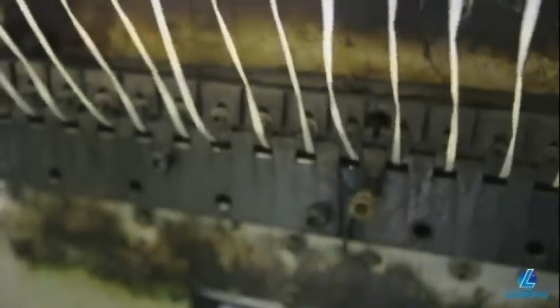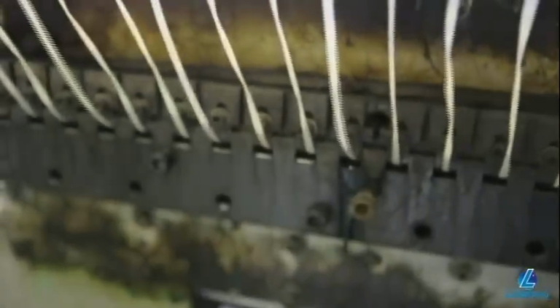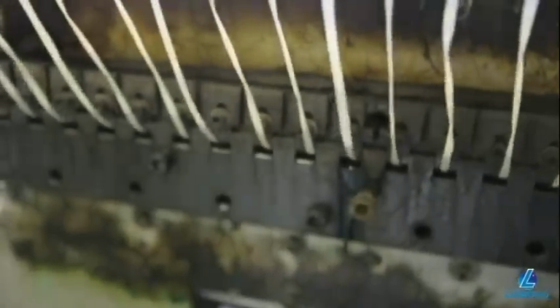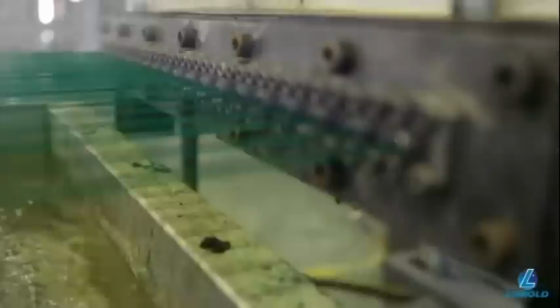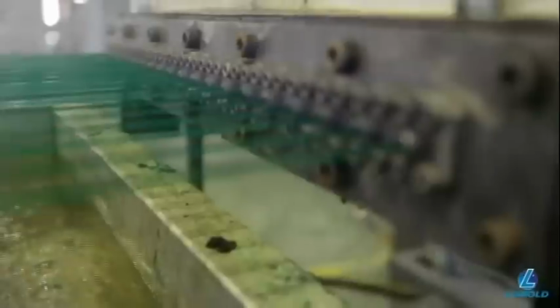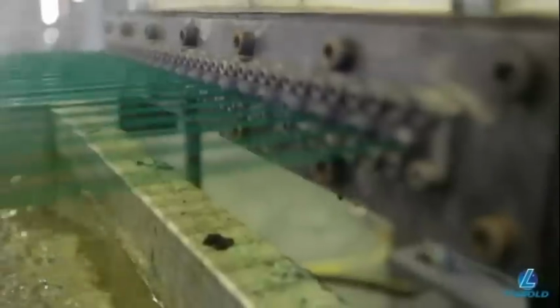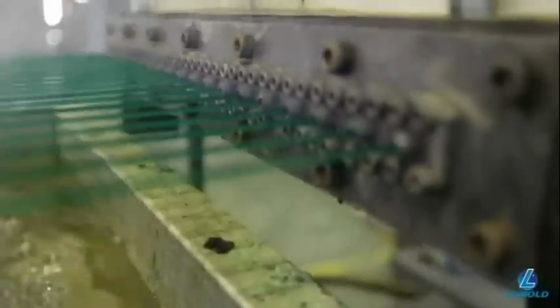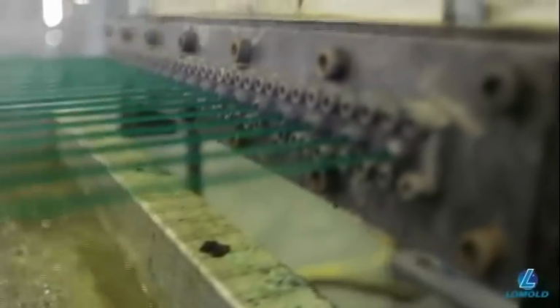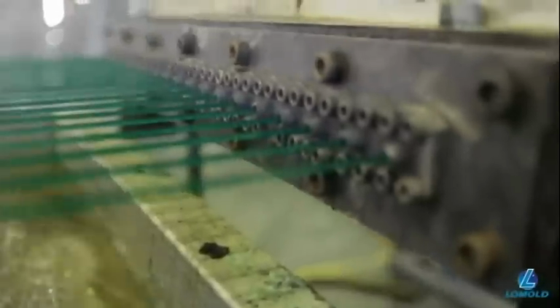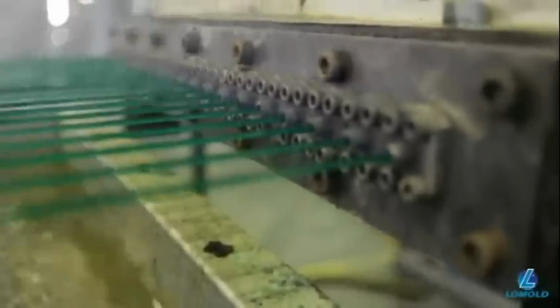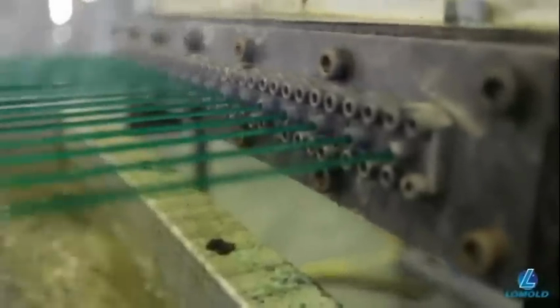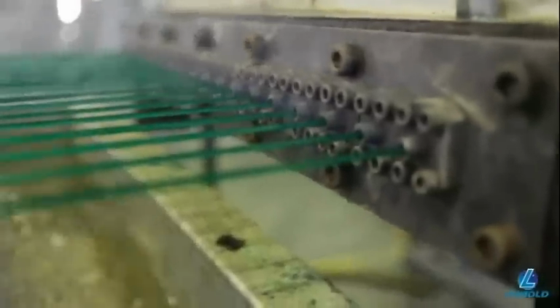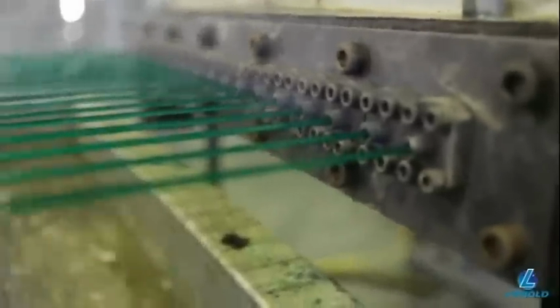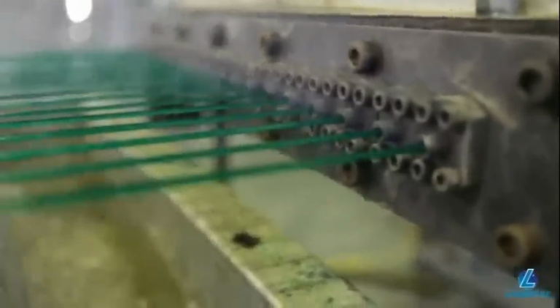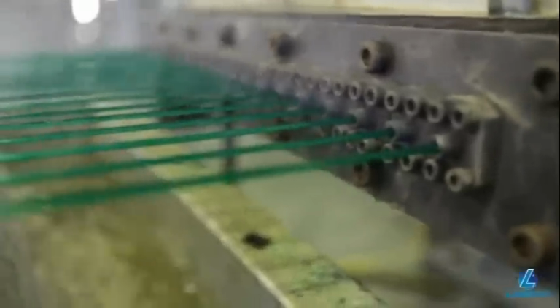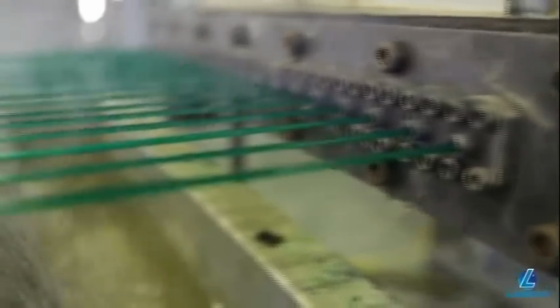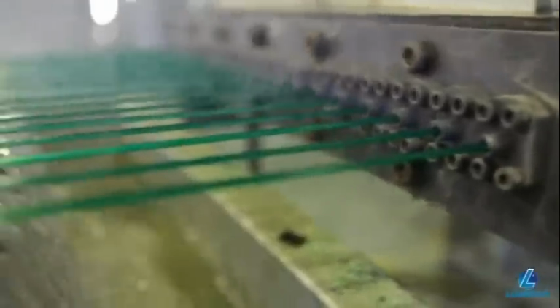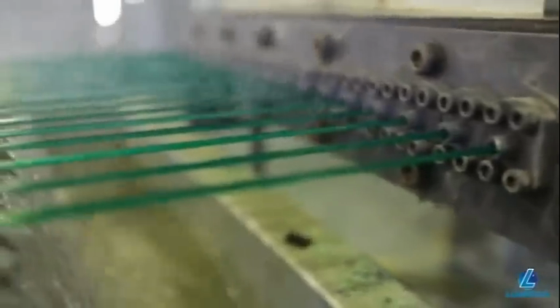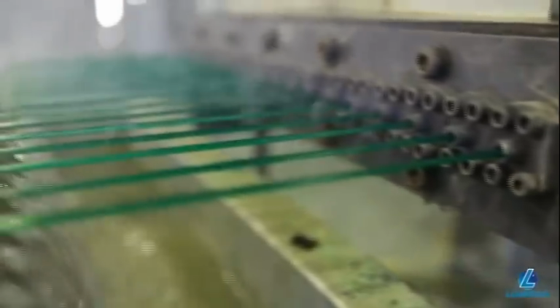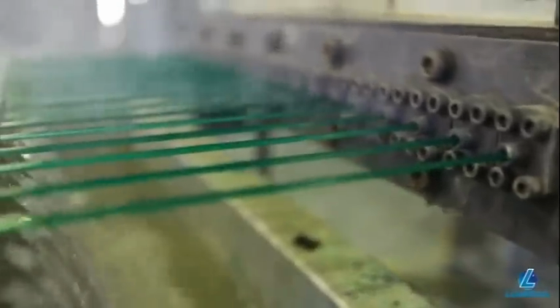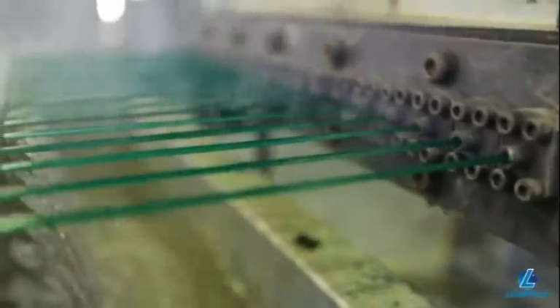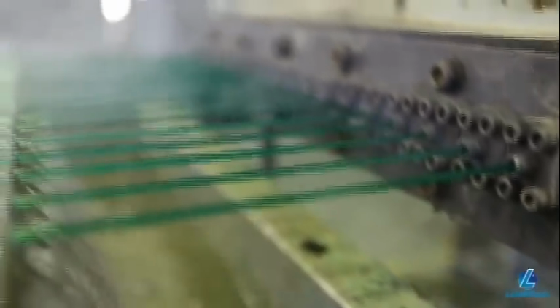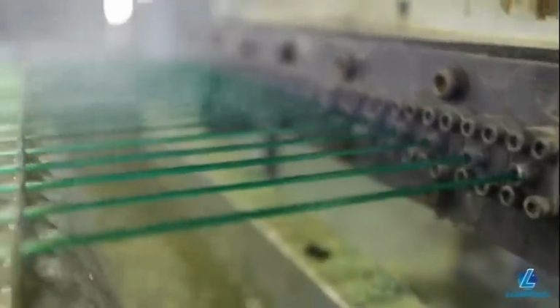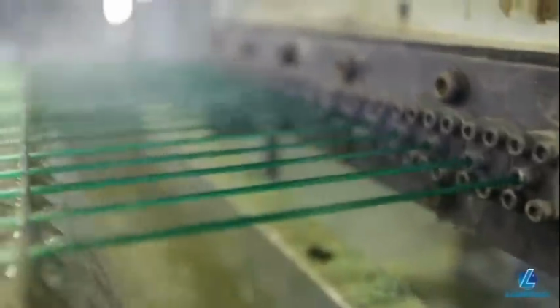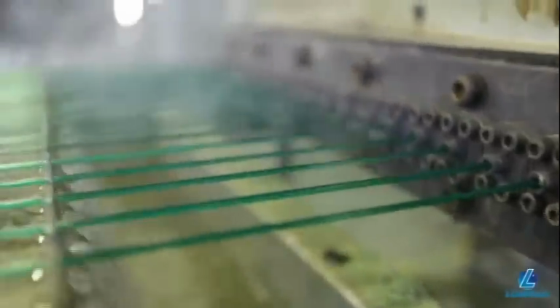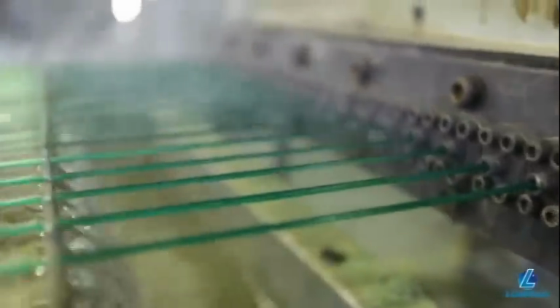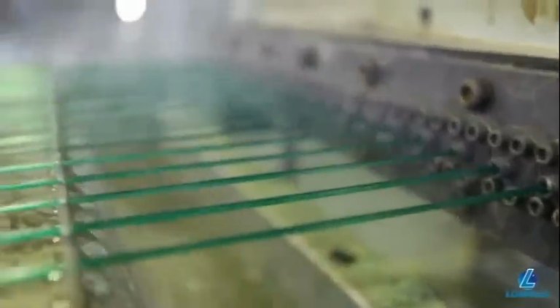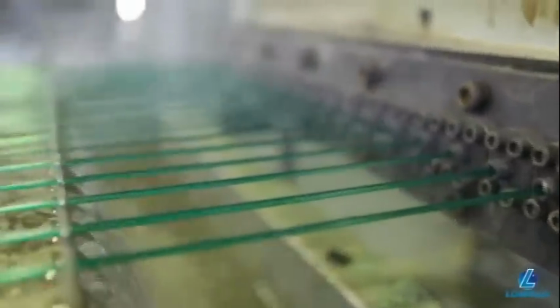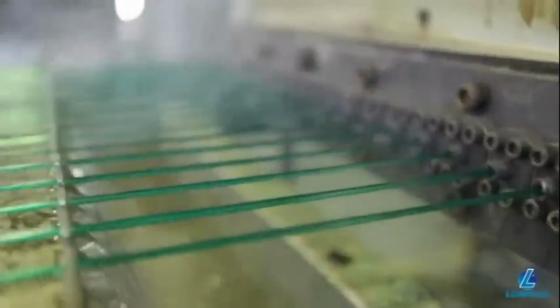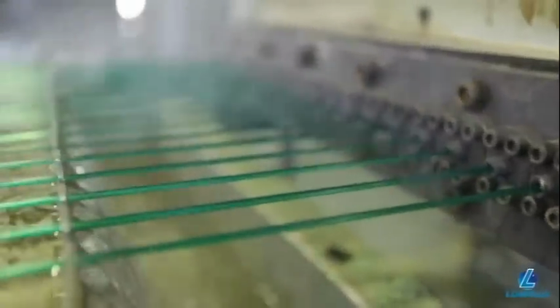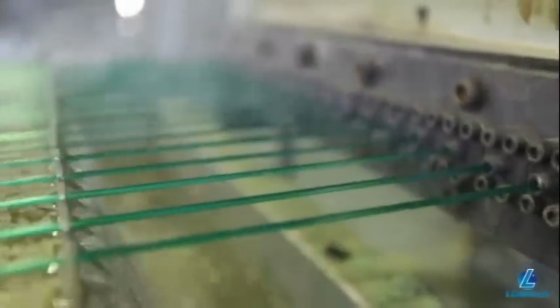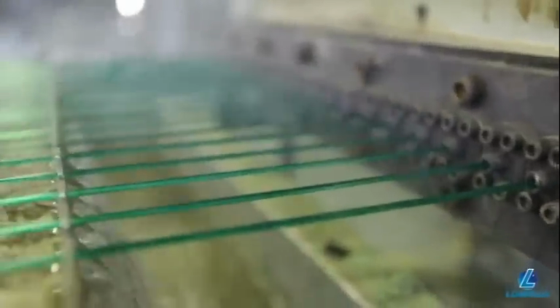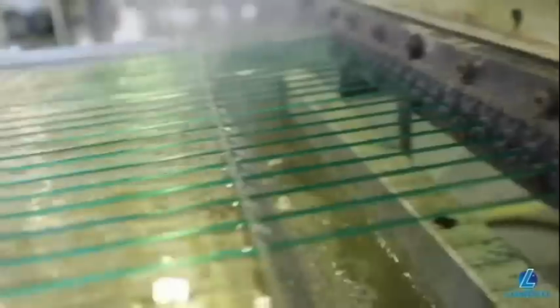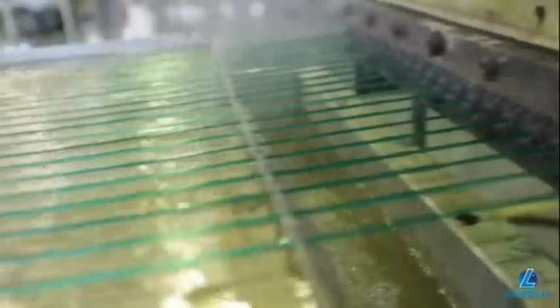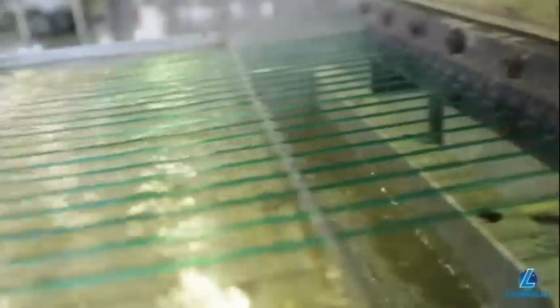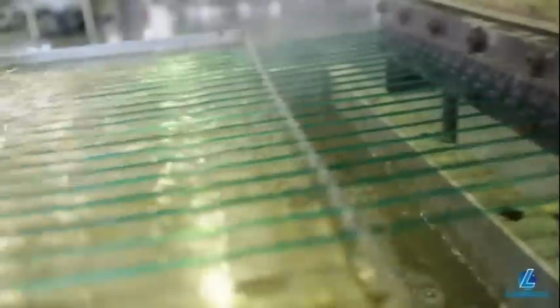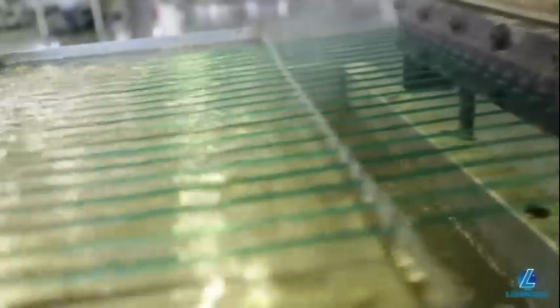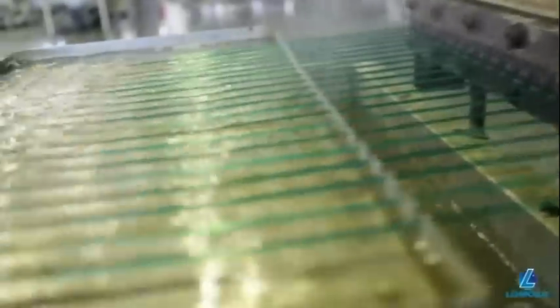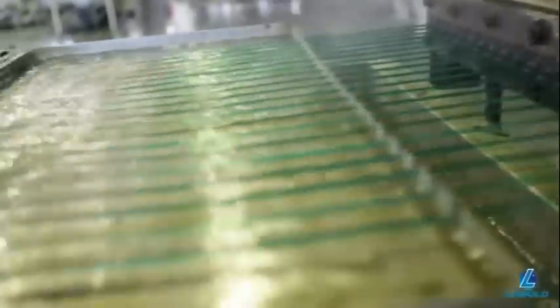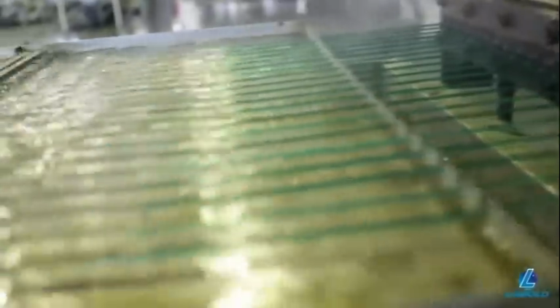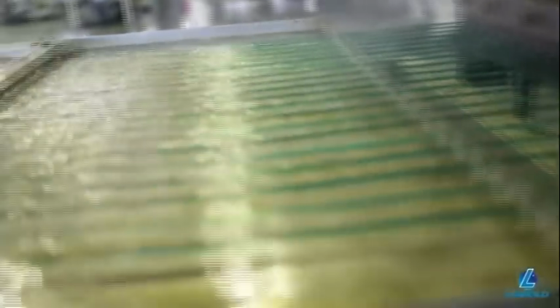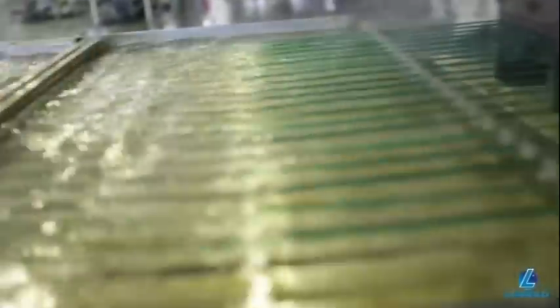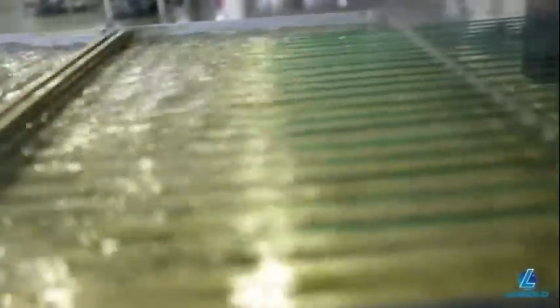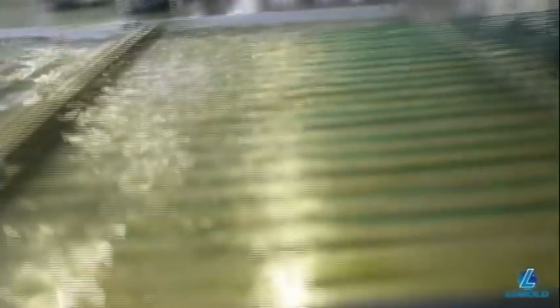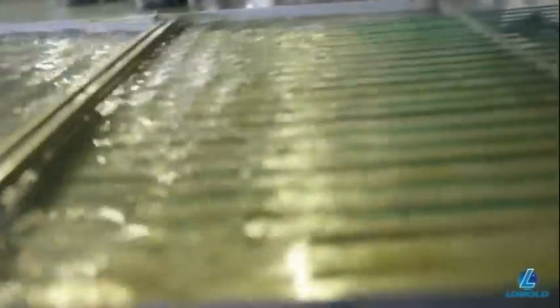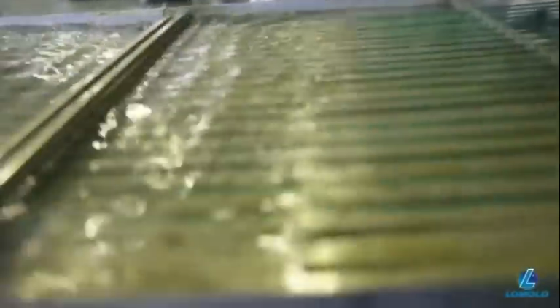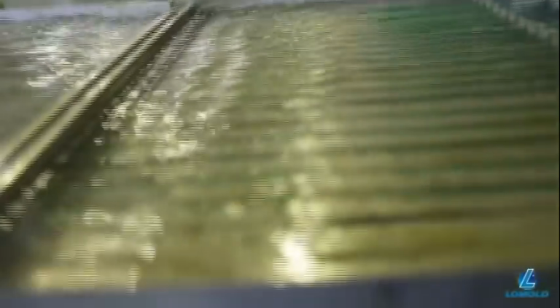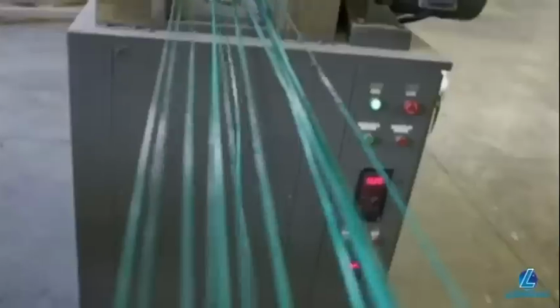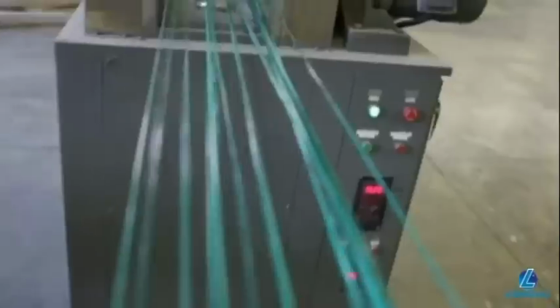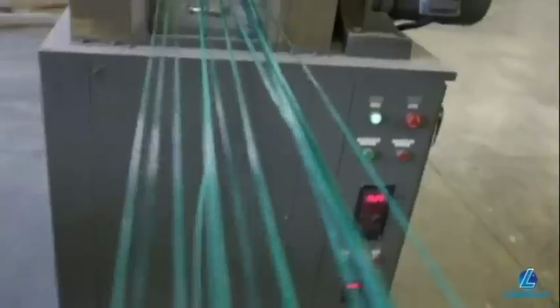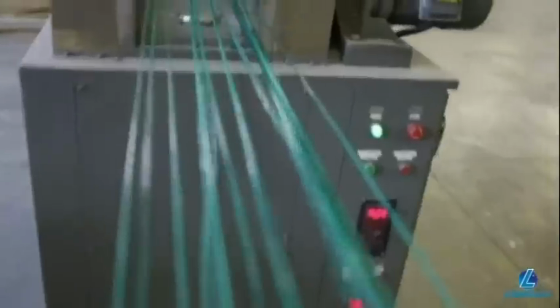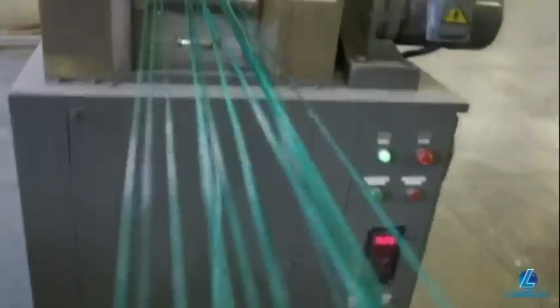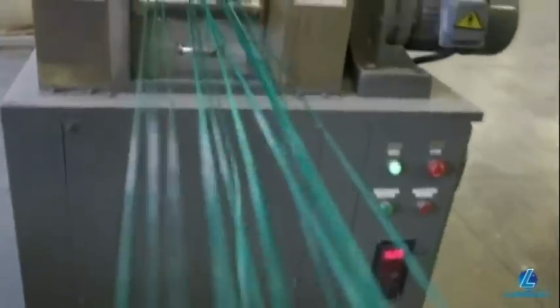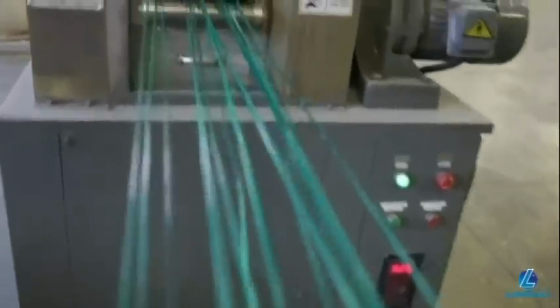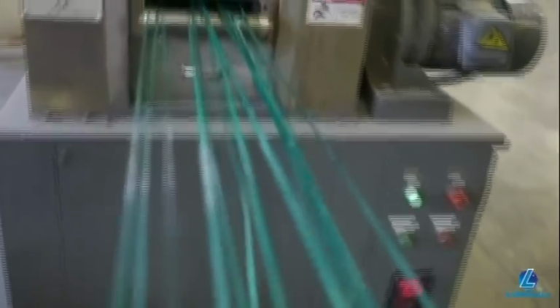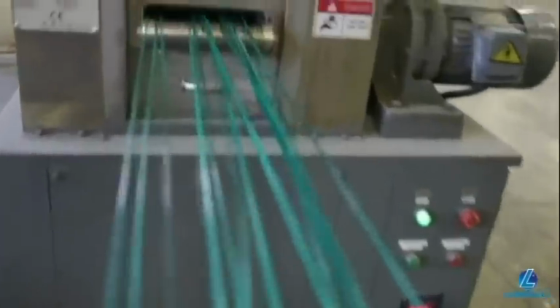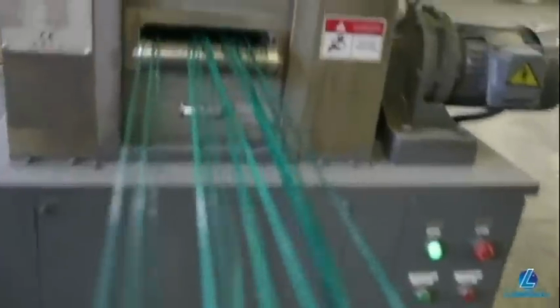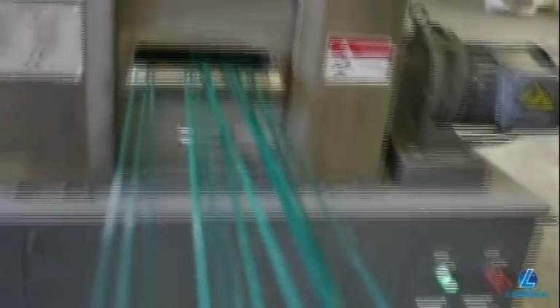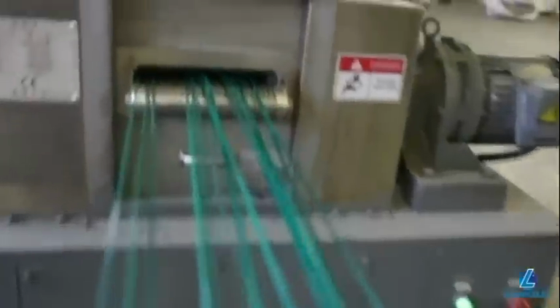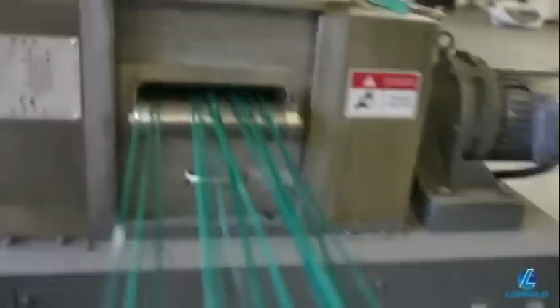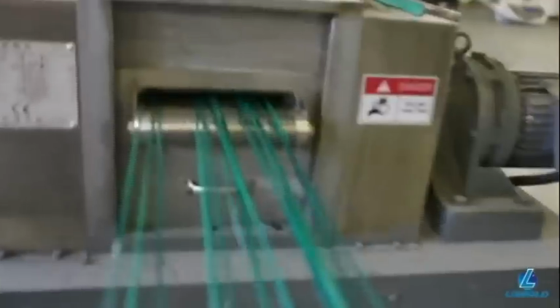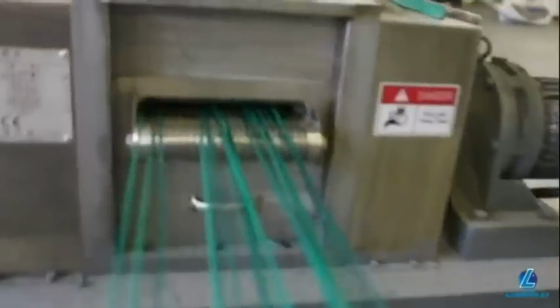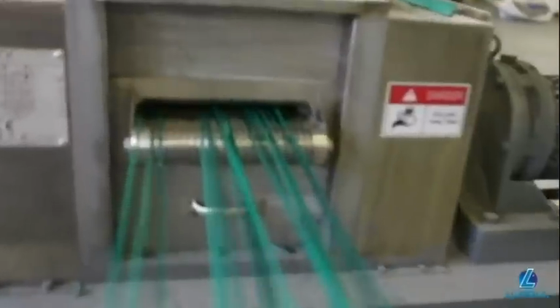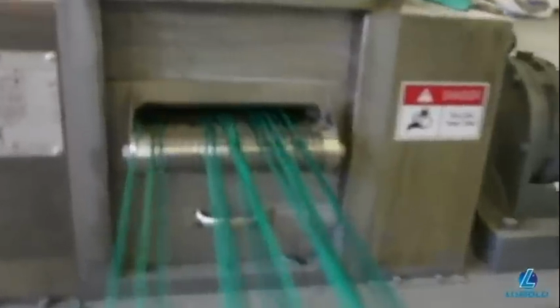In the pultrusion process, individual glass filaments are separated, coated with polymer, and recombined into strings that are then cut into granules.